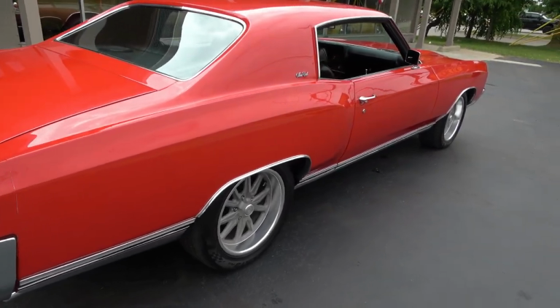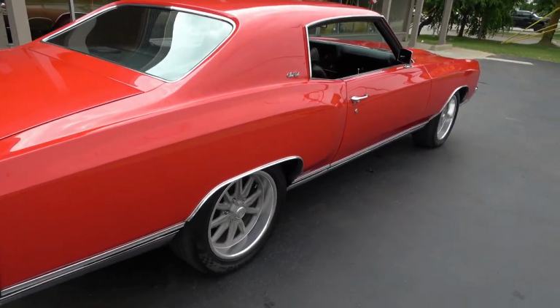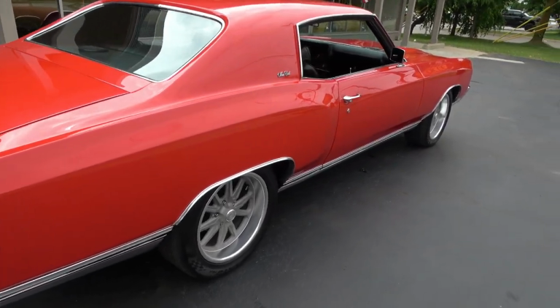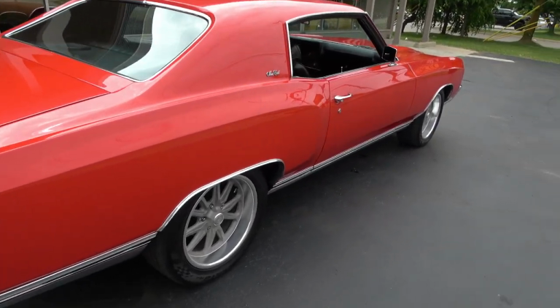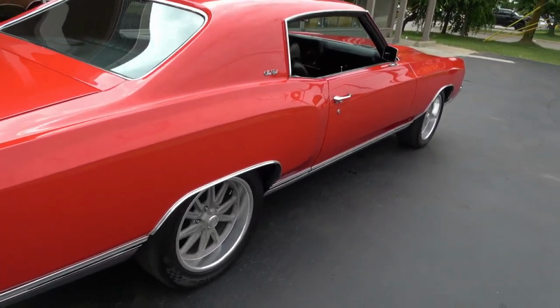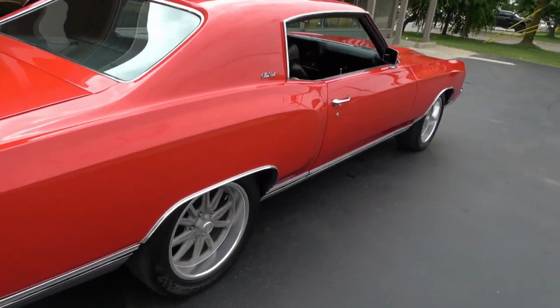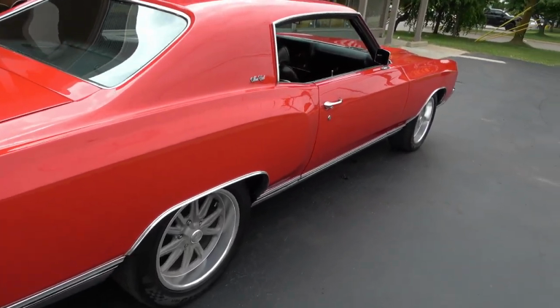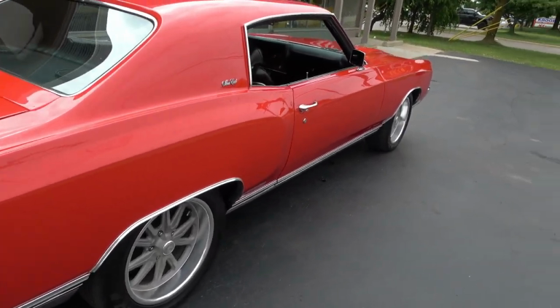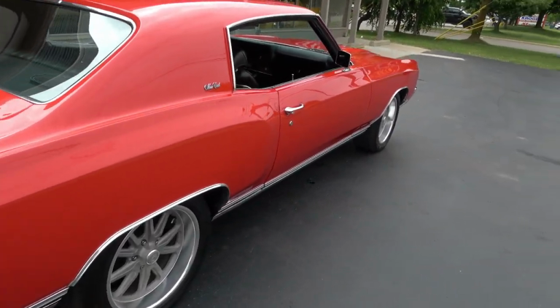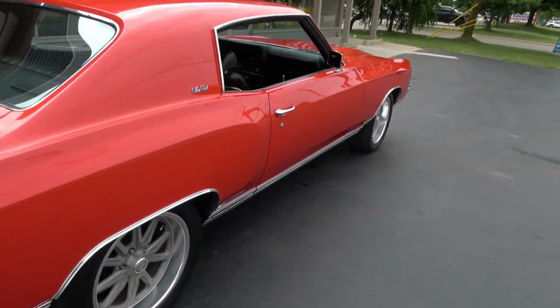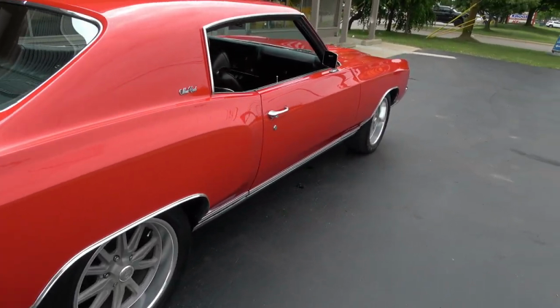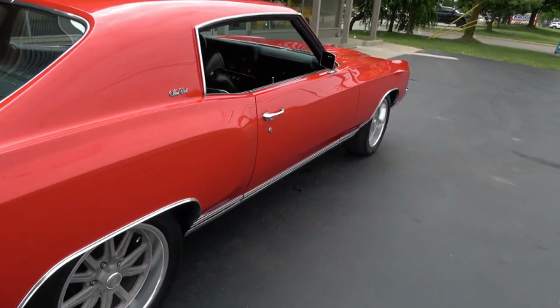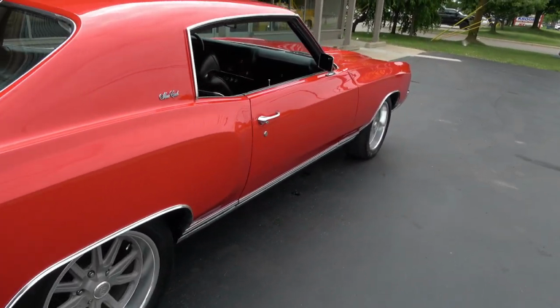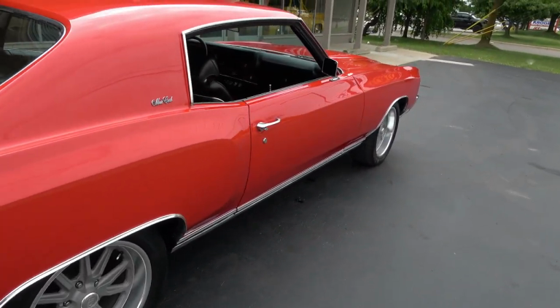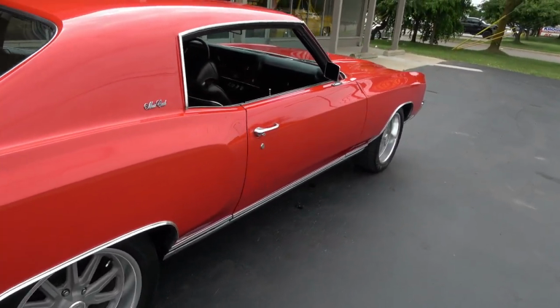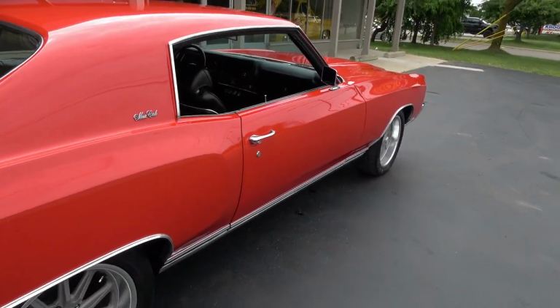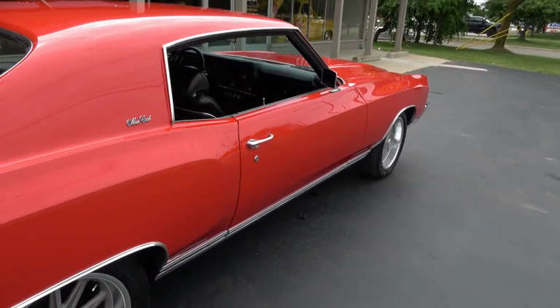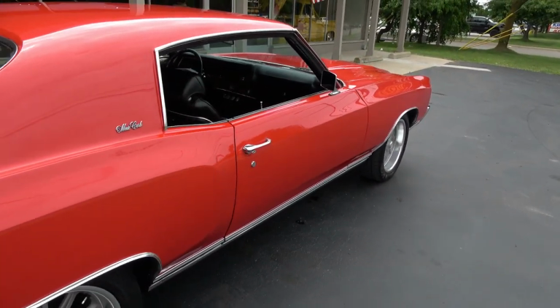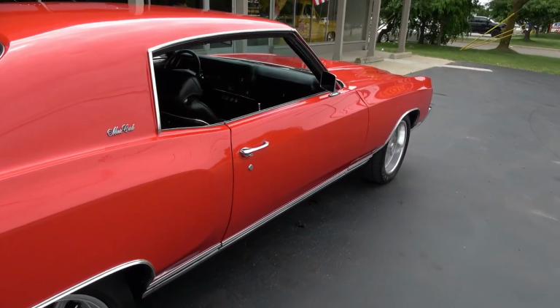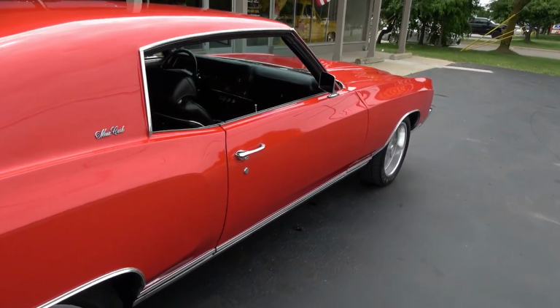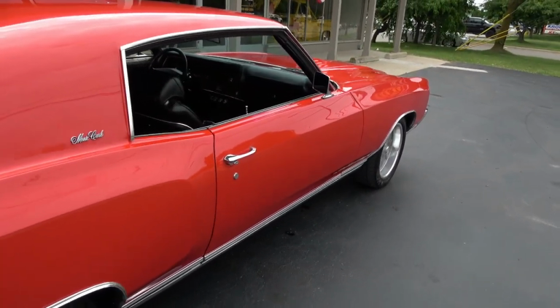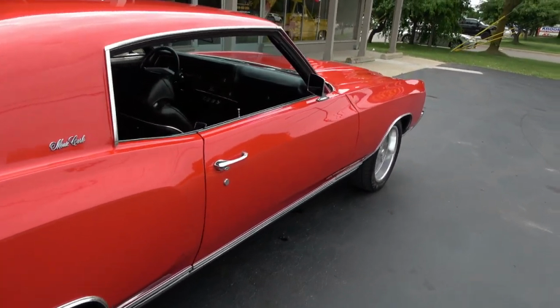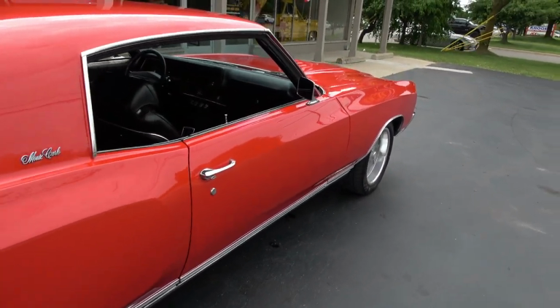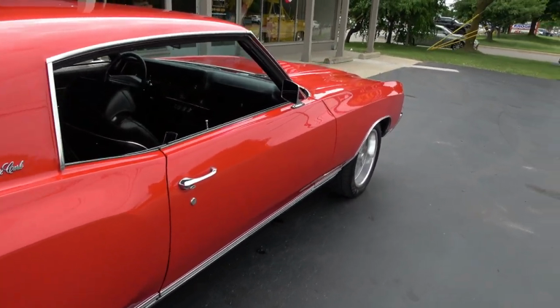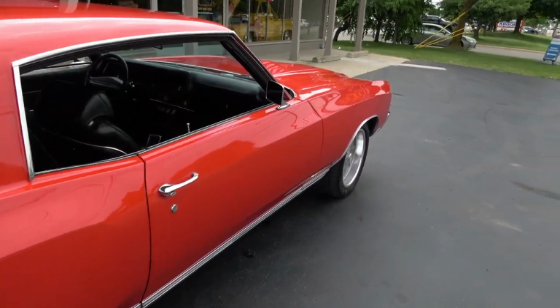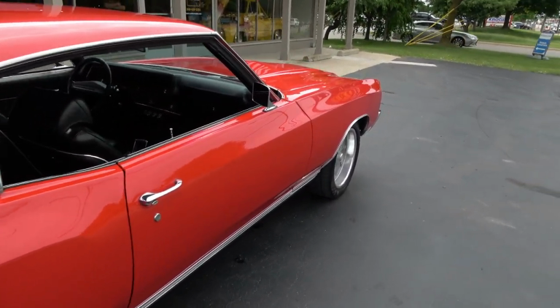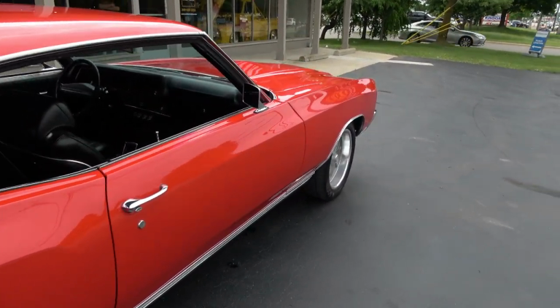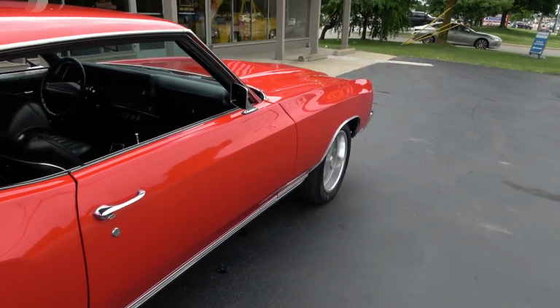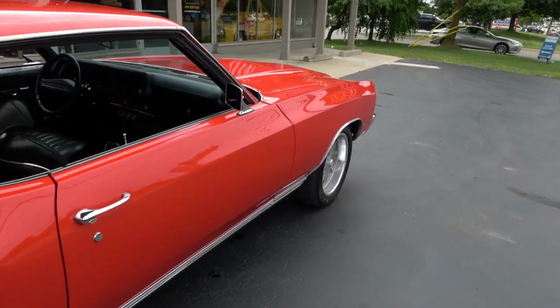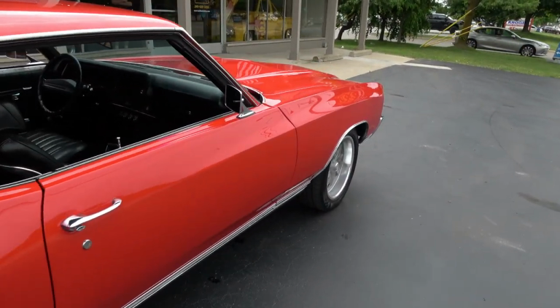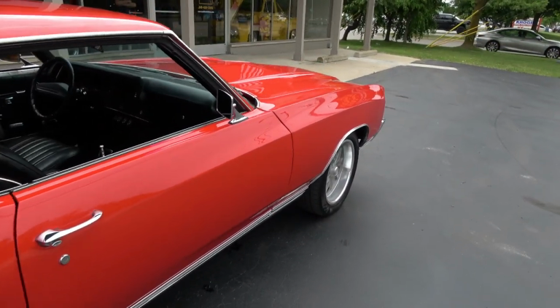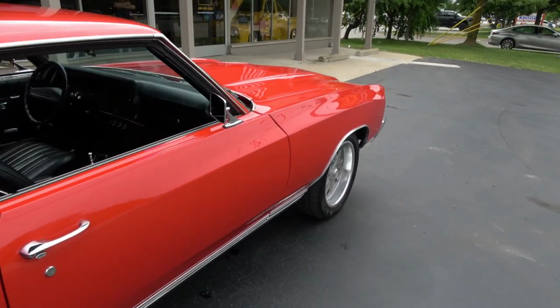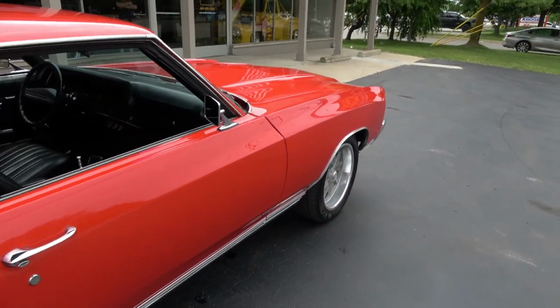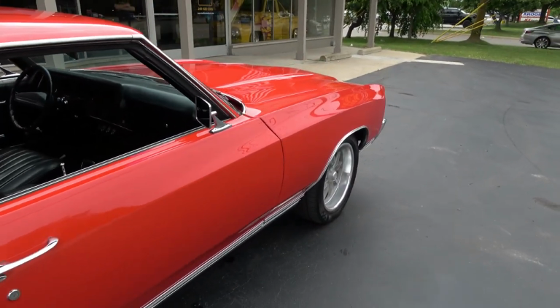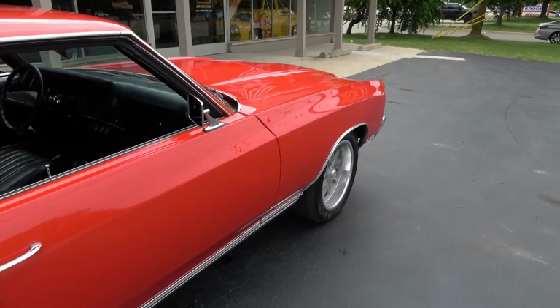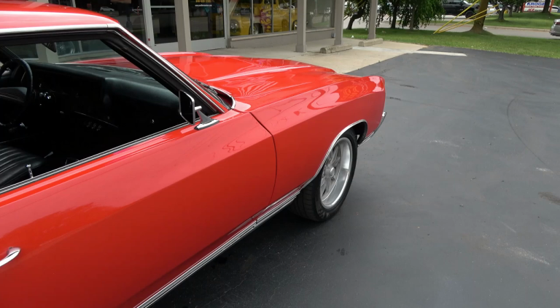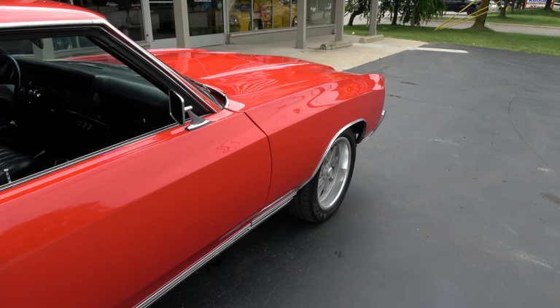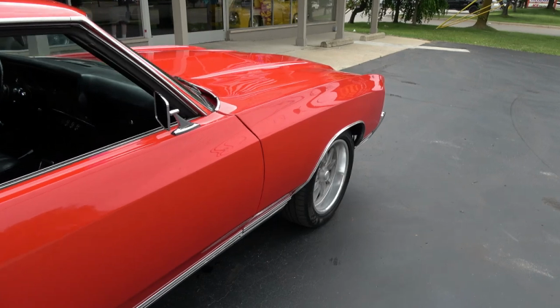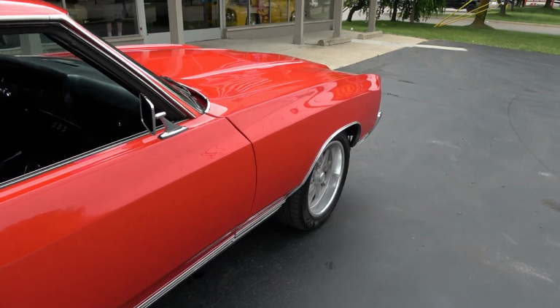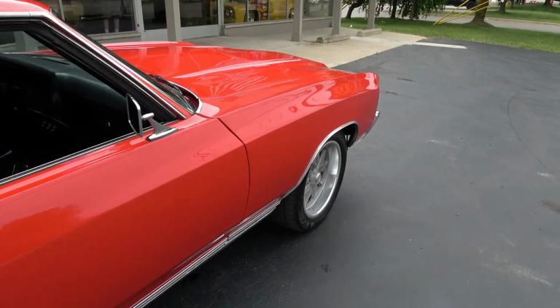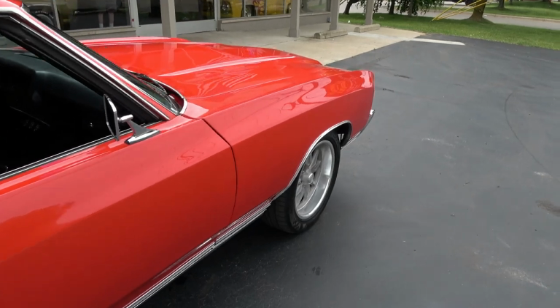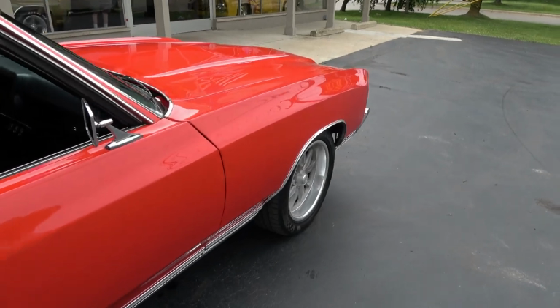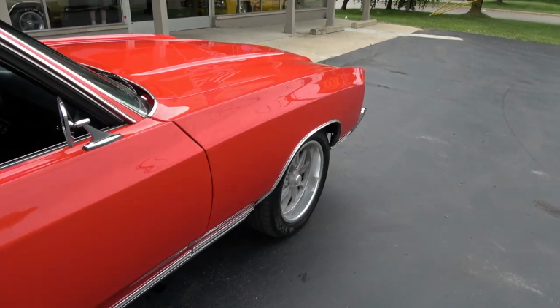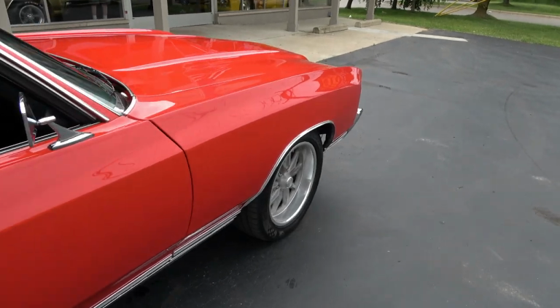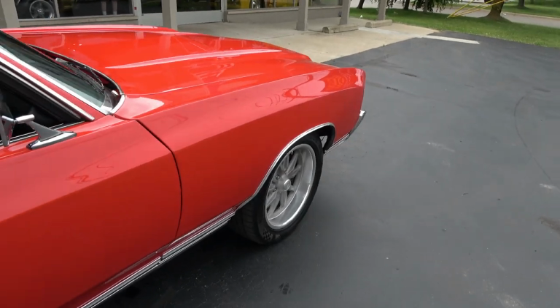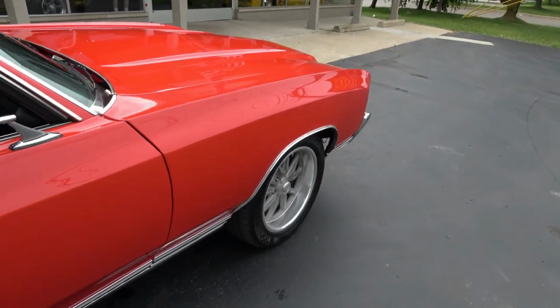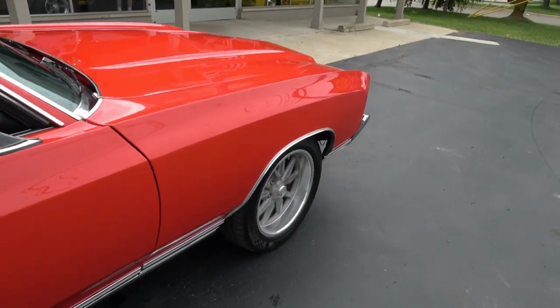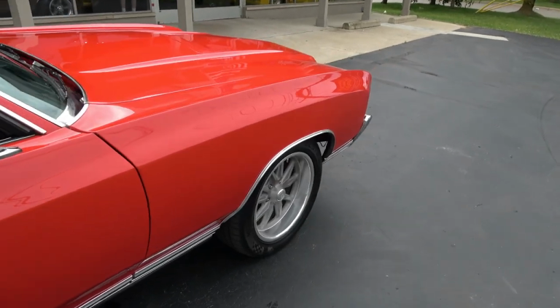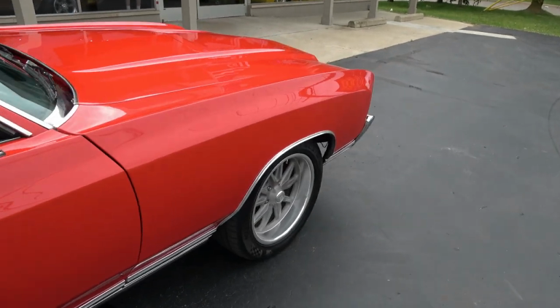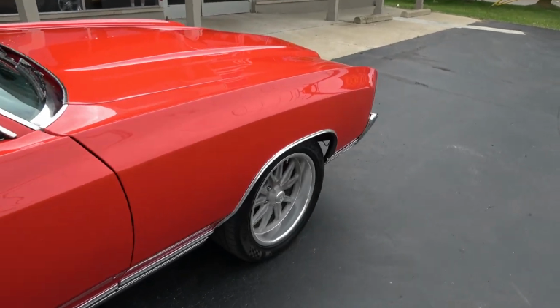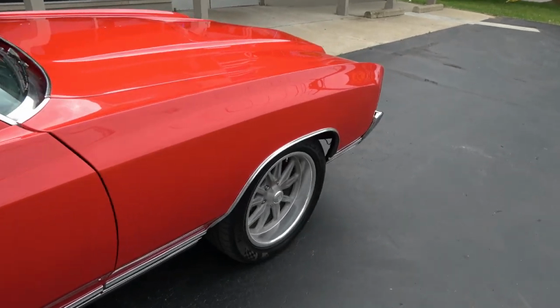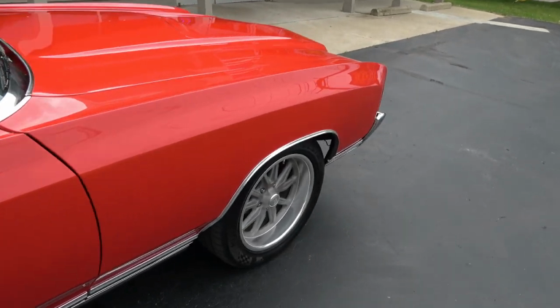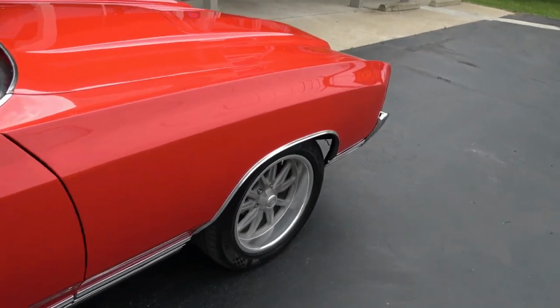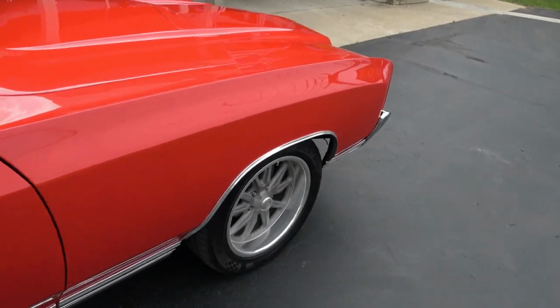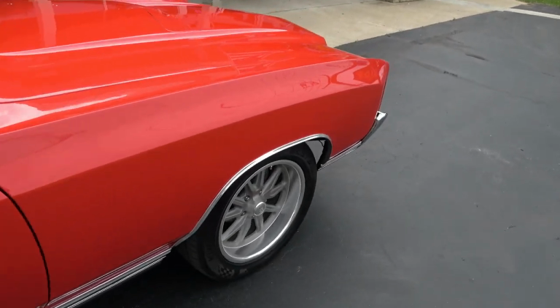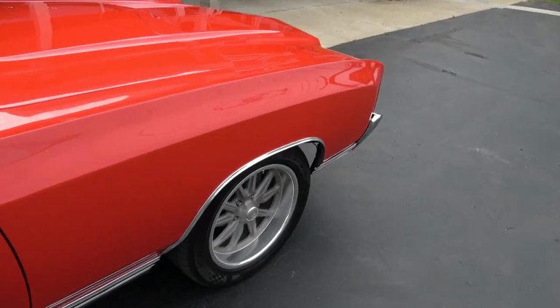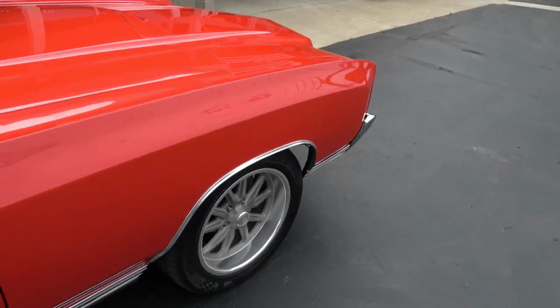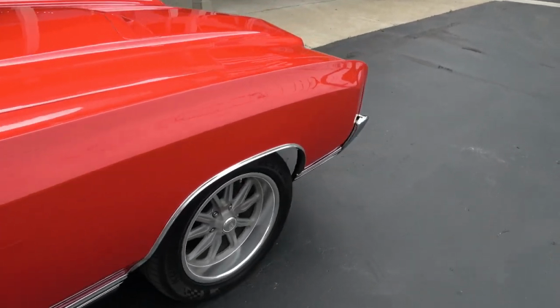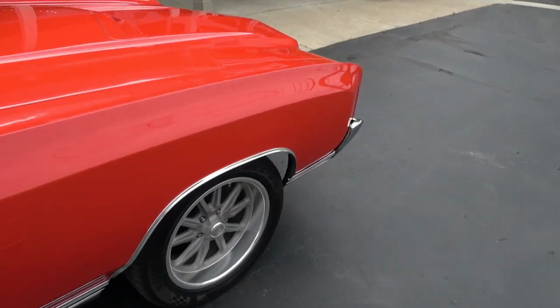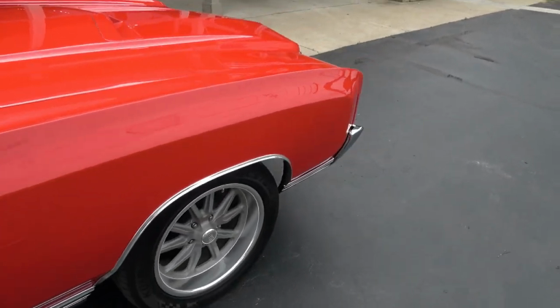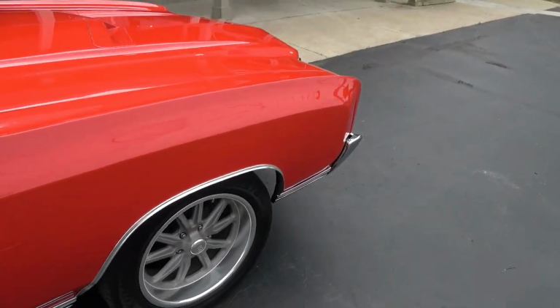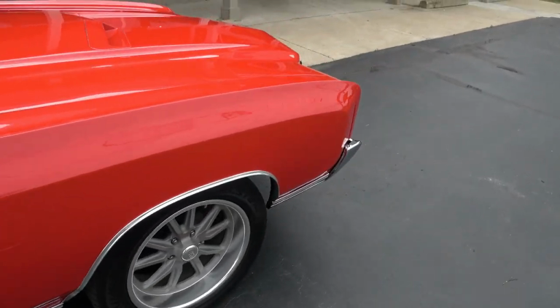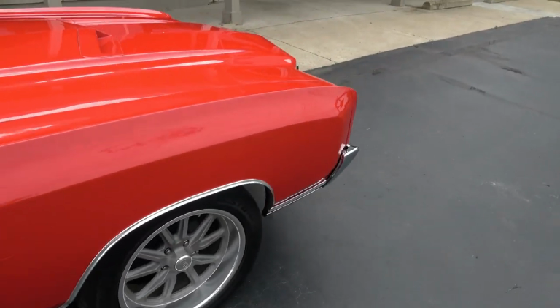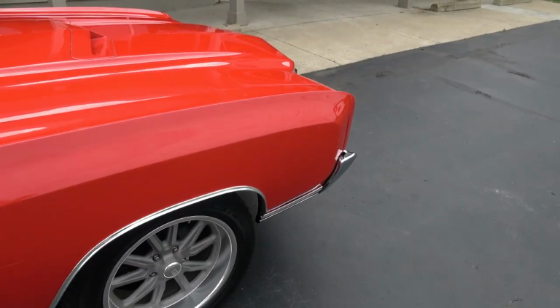It was a factory small block car, but they've put a healthy big block 402 underneath the hood that just rocks.